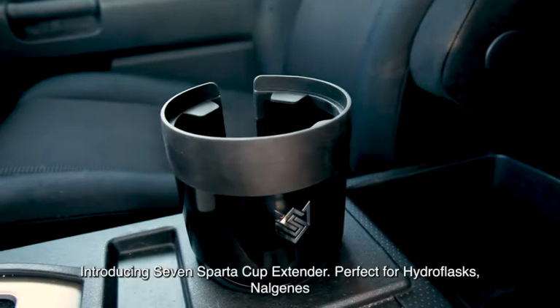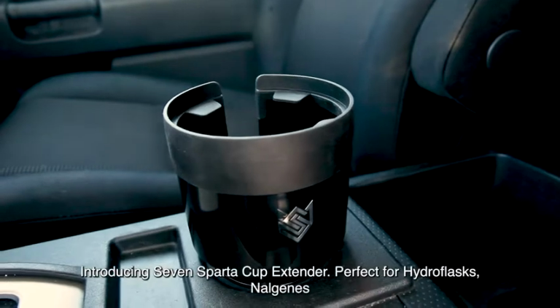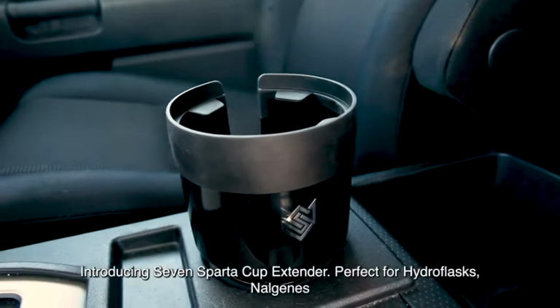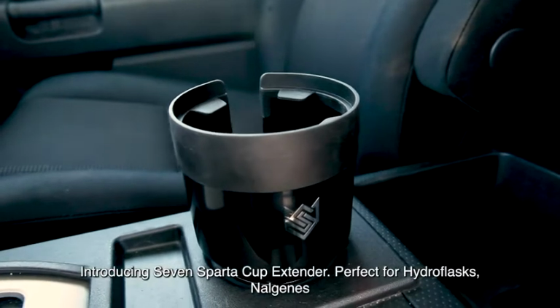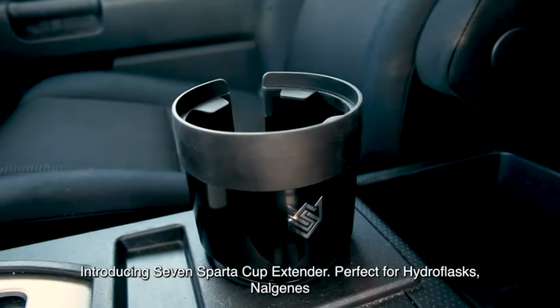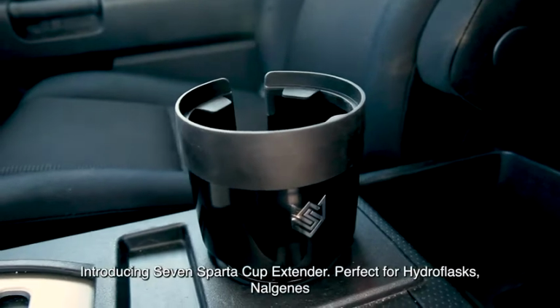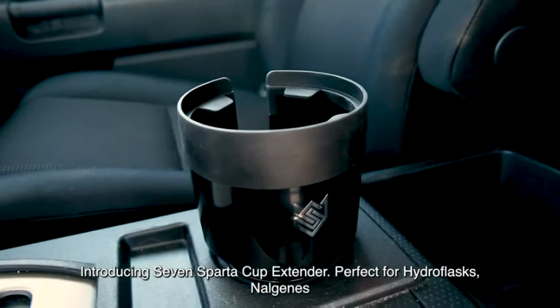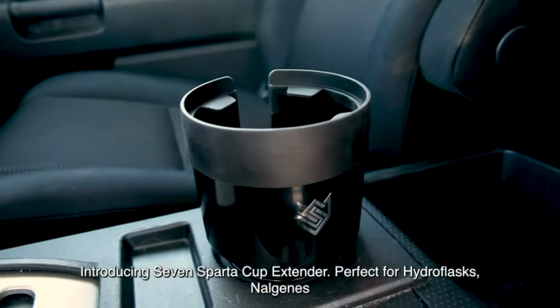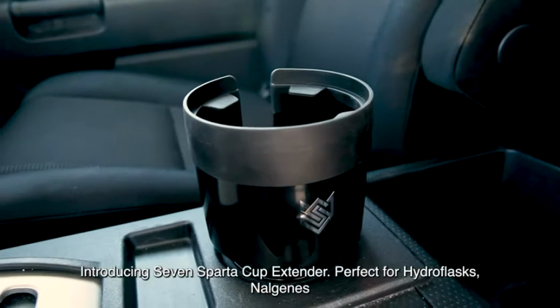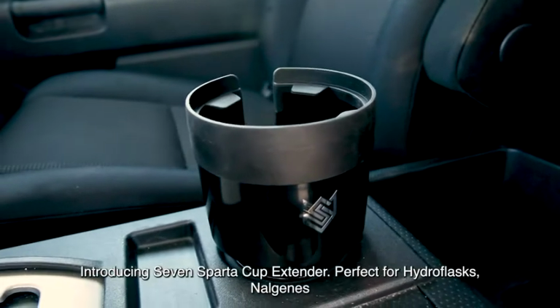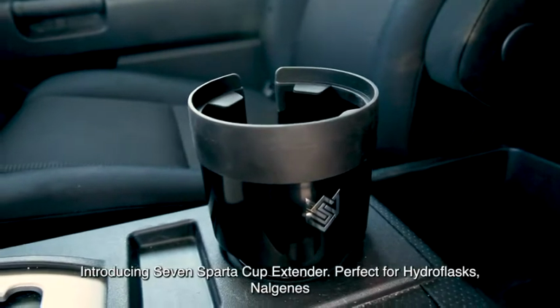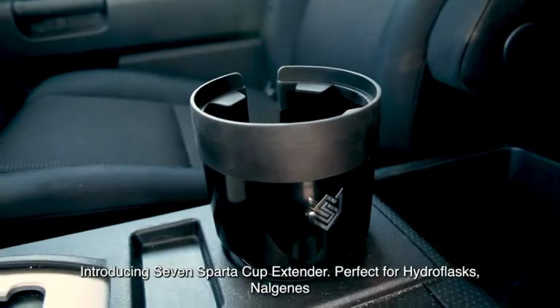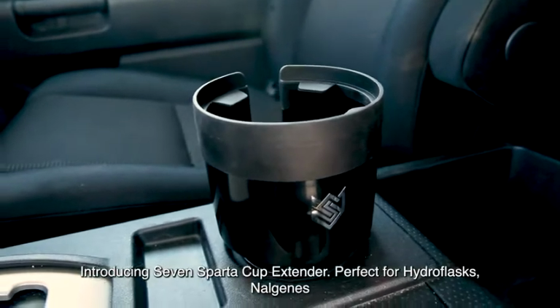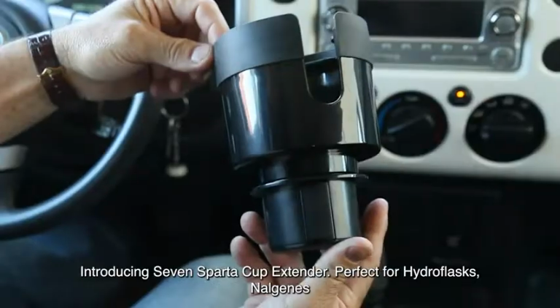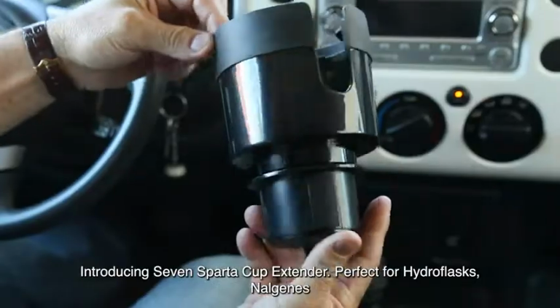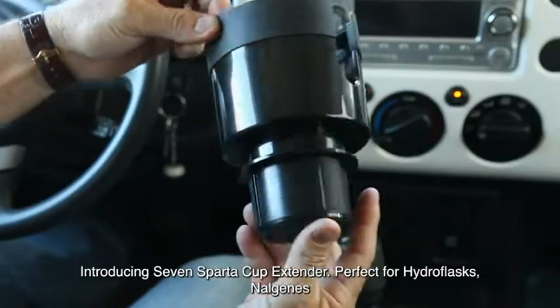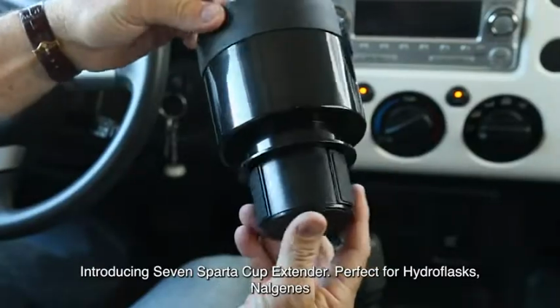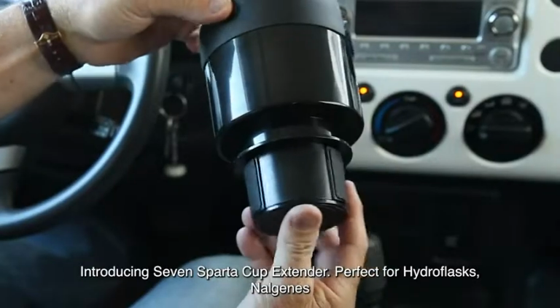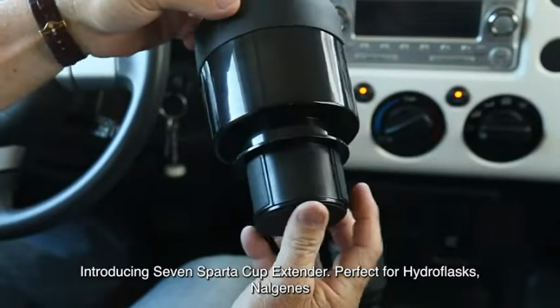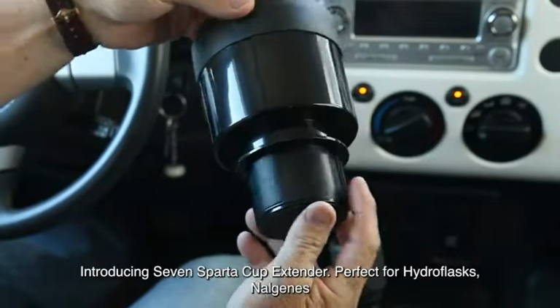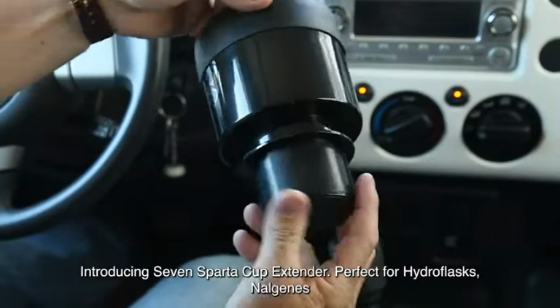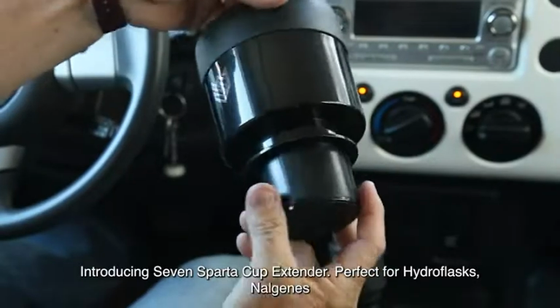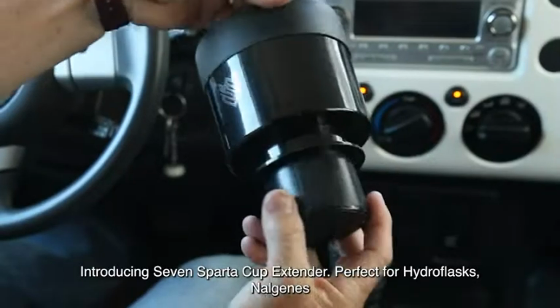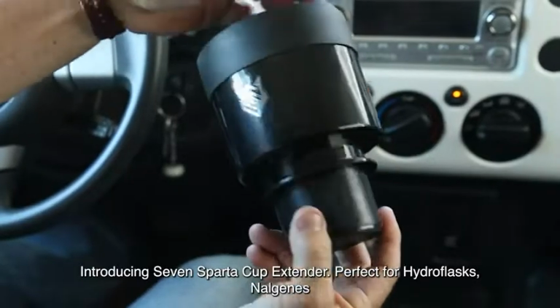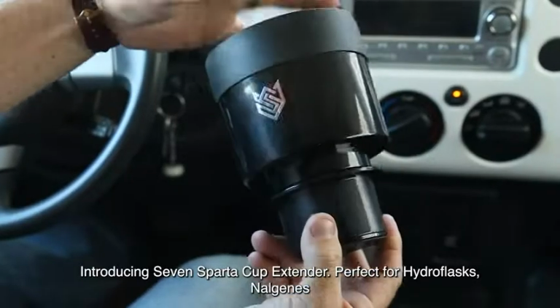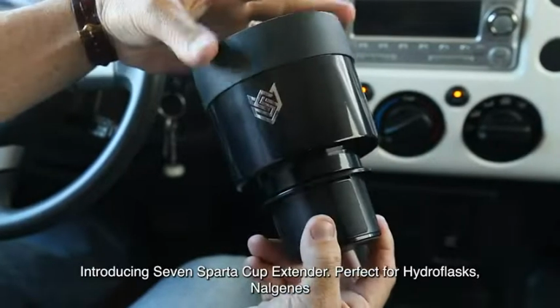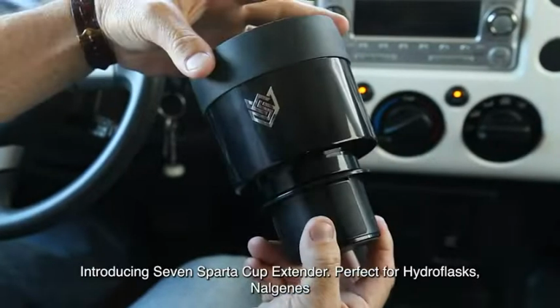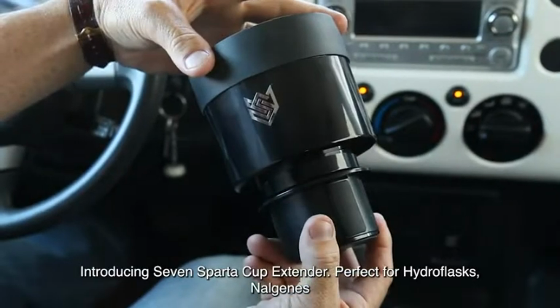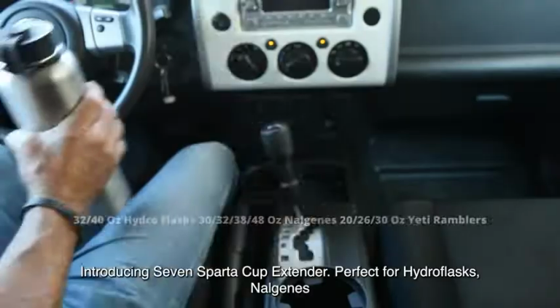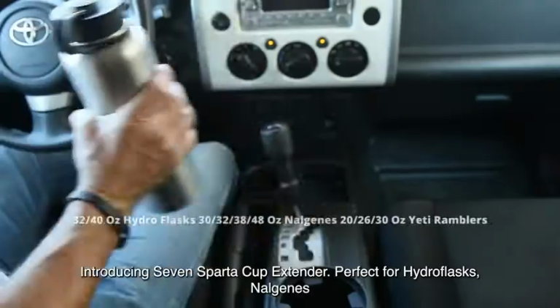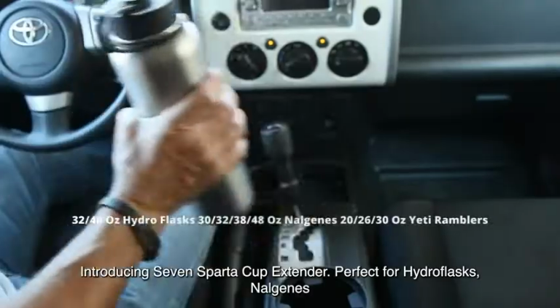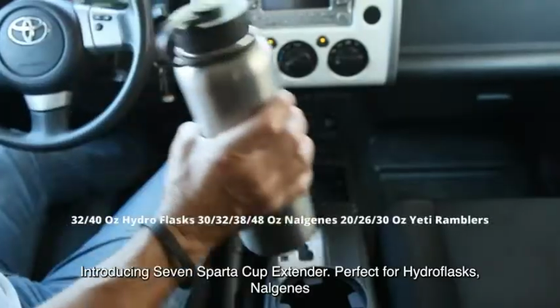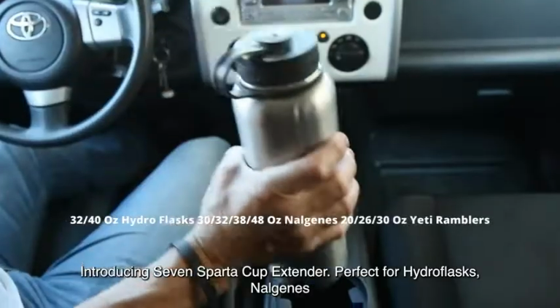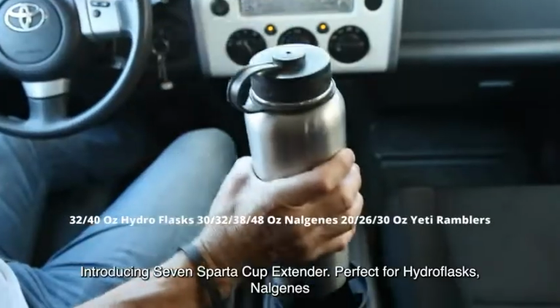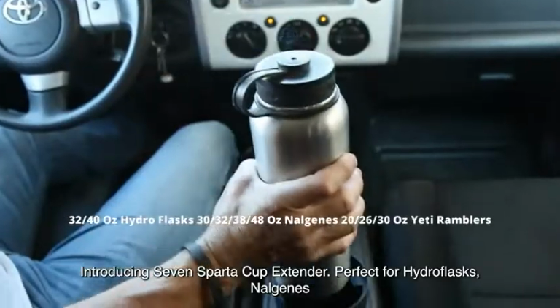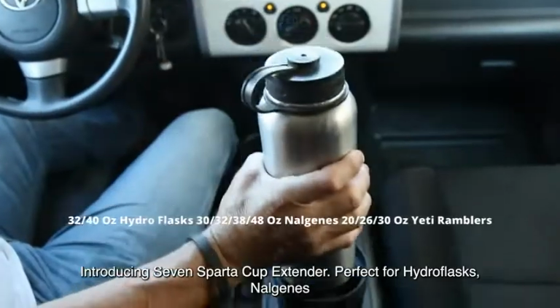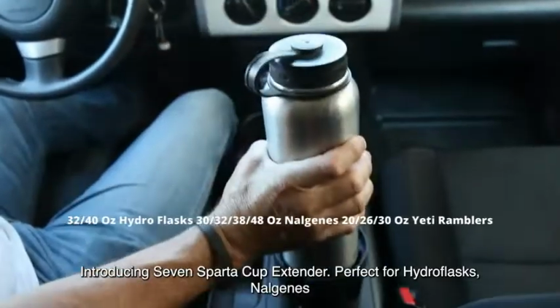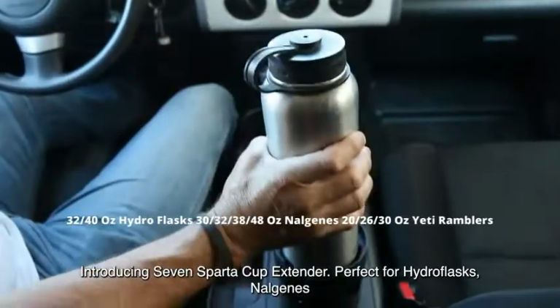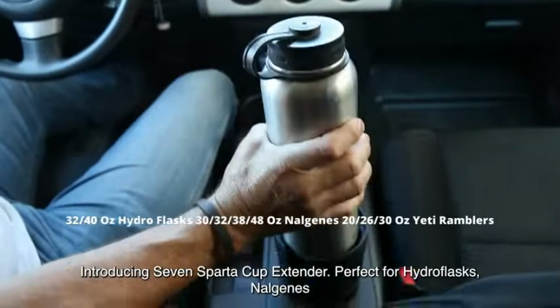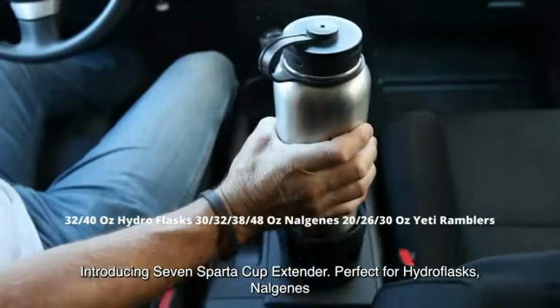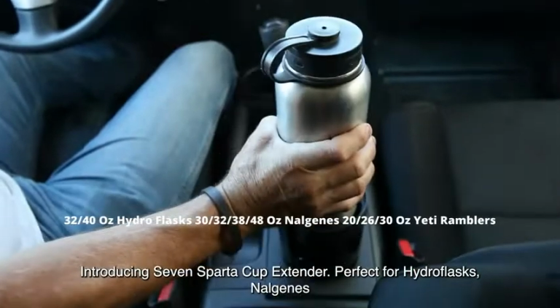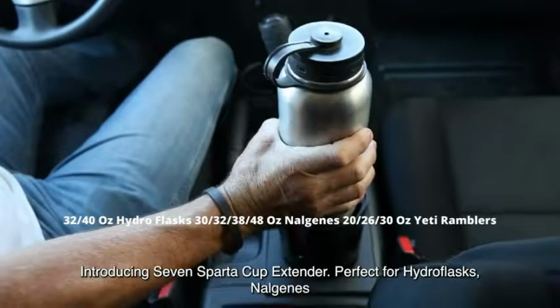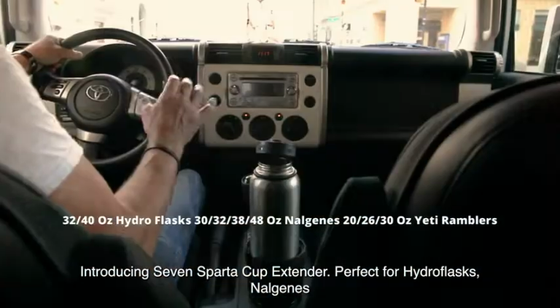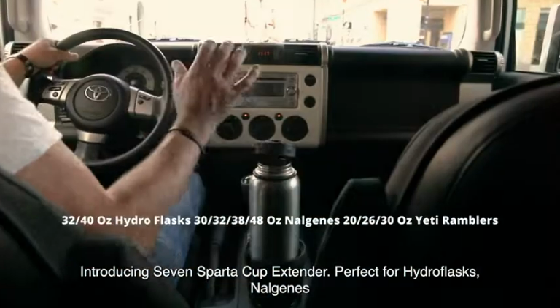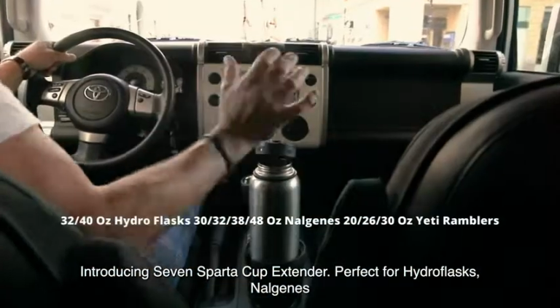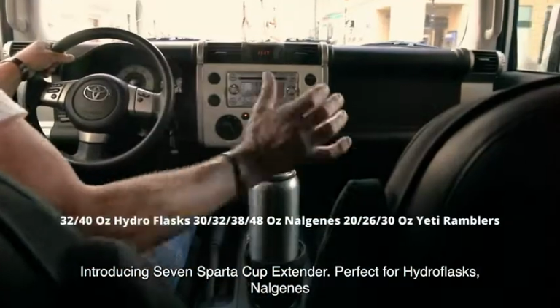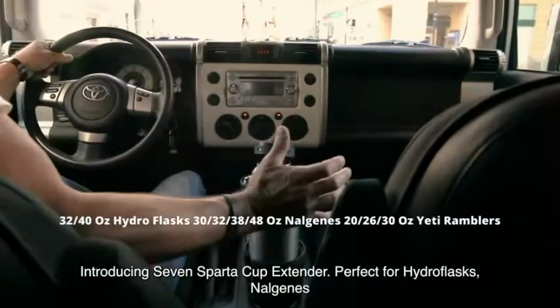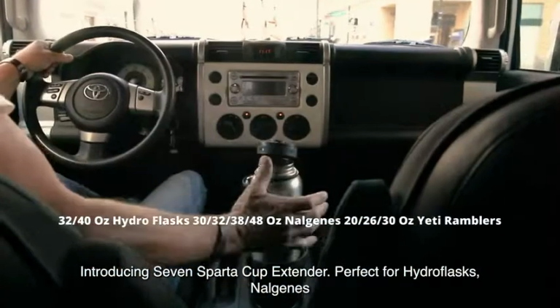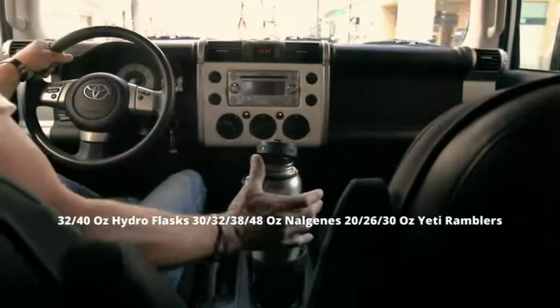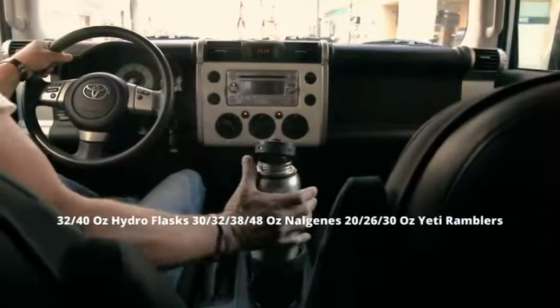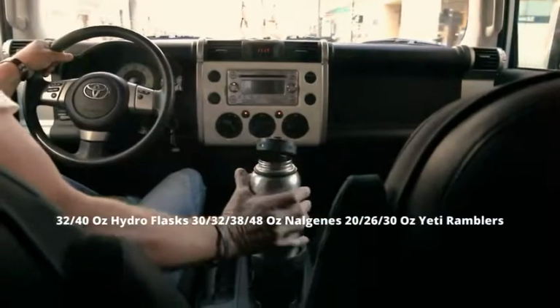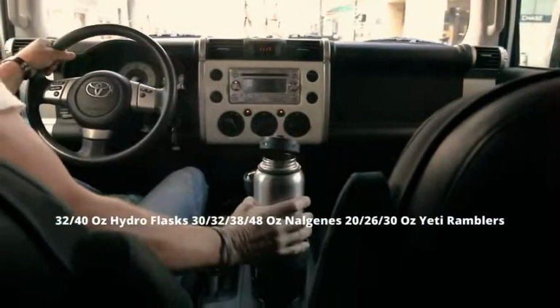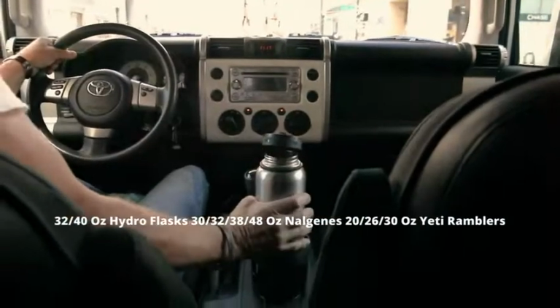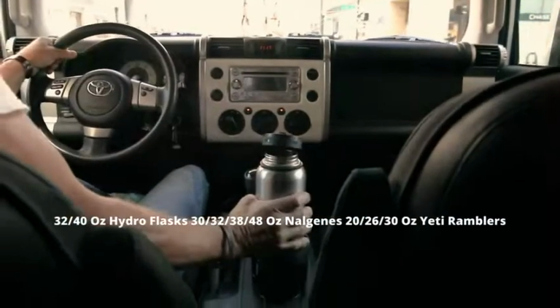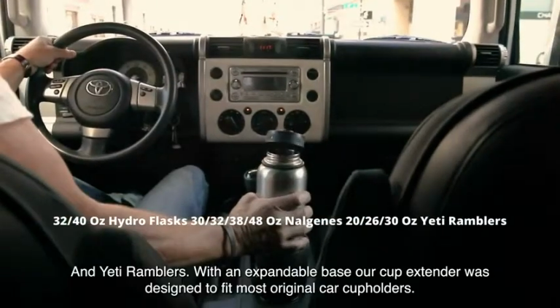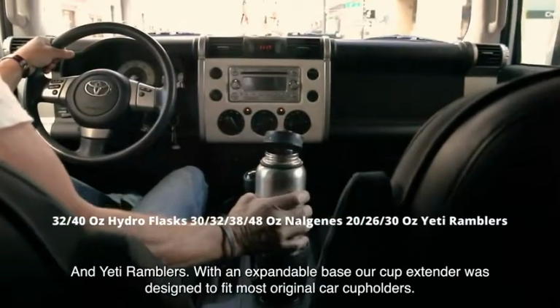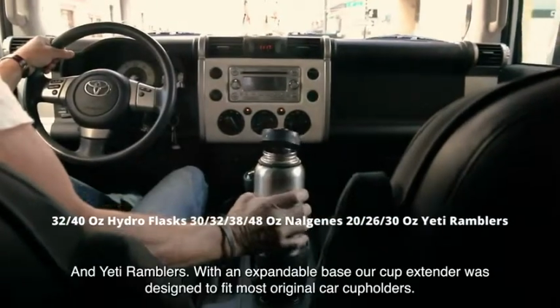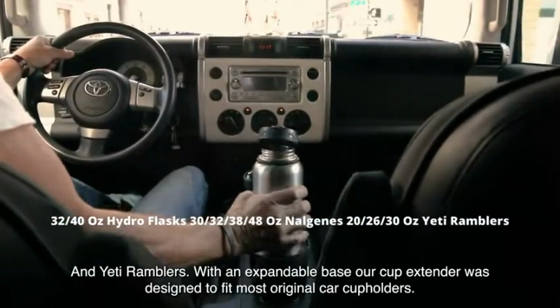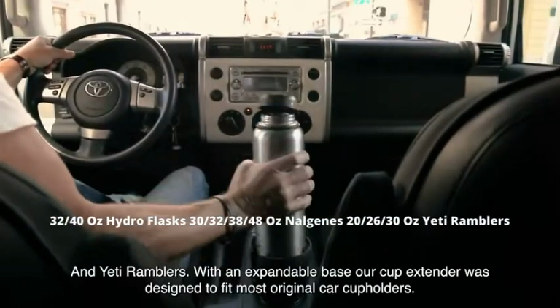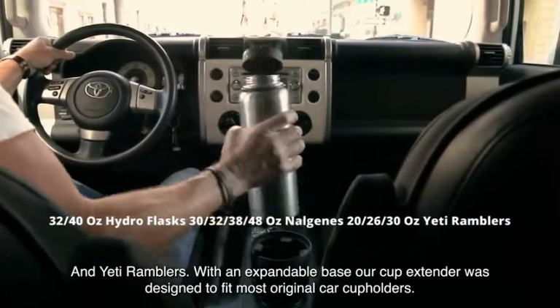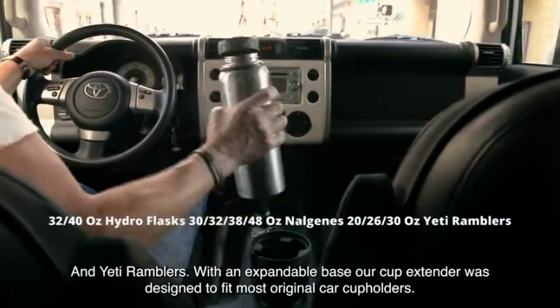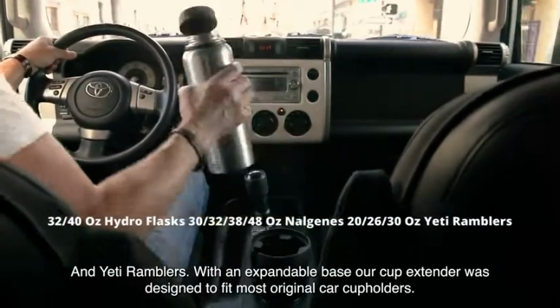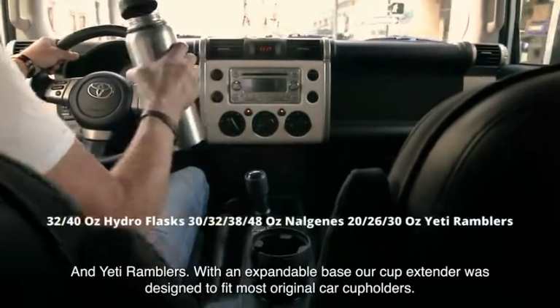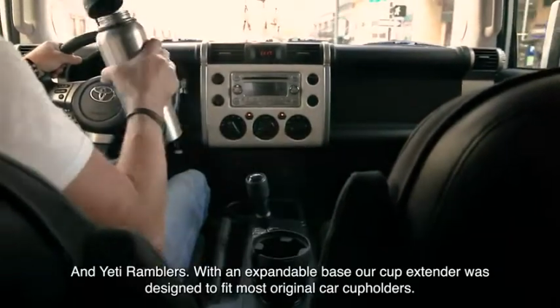Introducing 7Sparta Cup Extender. Perfect for Hydro Flask, Nalgenes, and Yeti Ramblers.